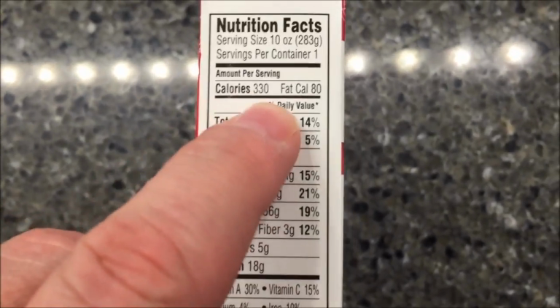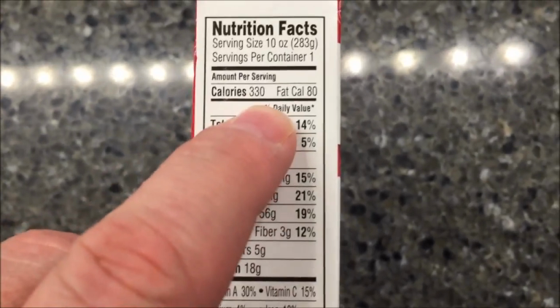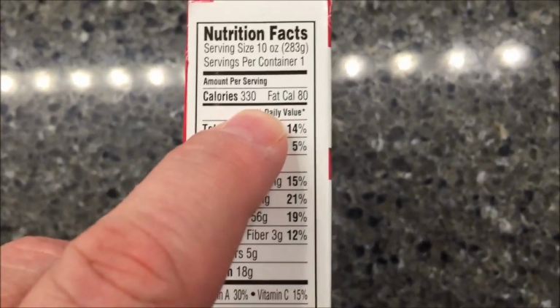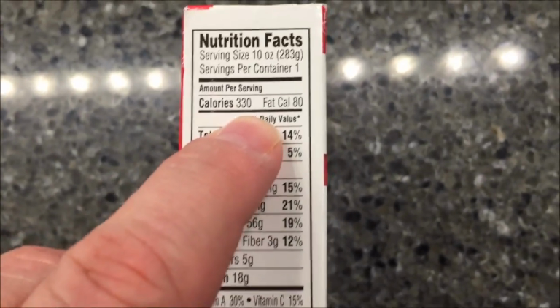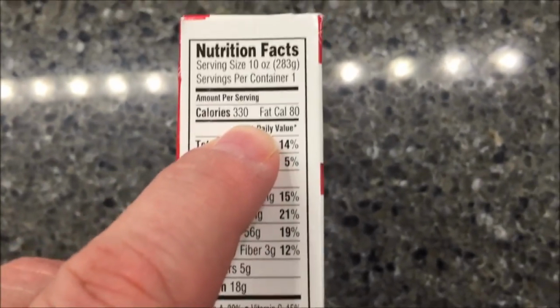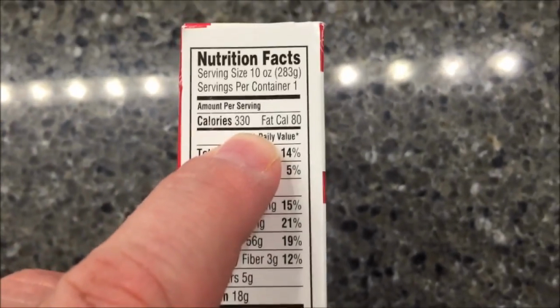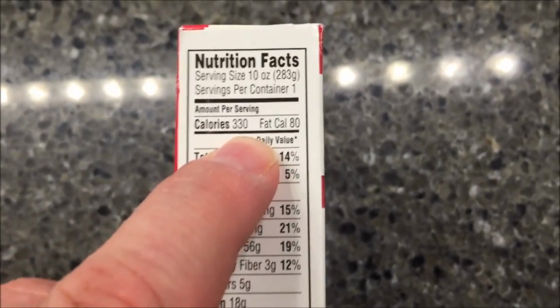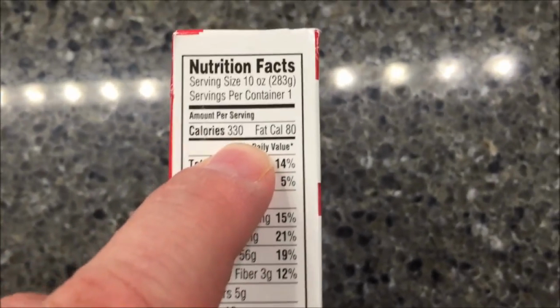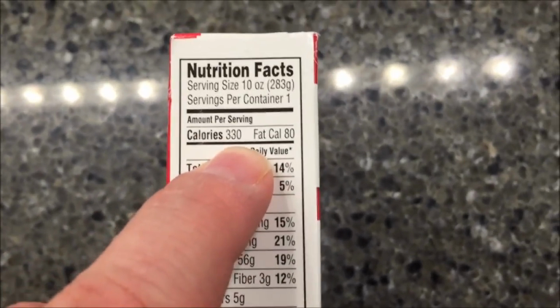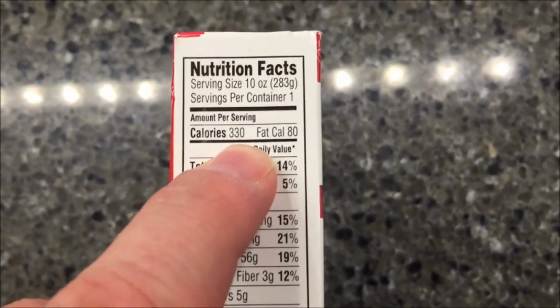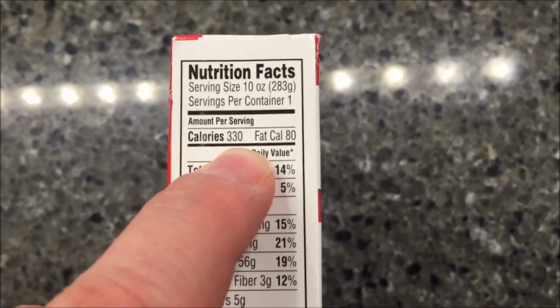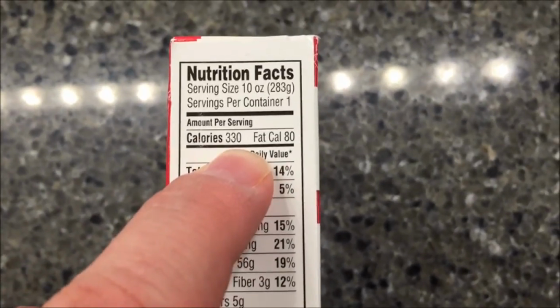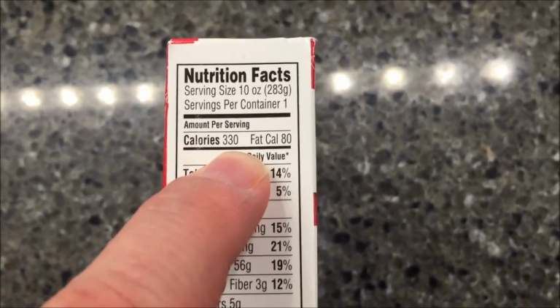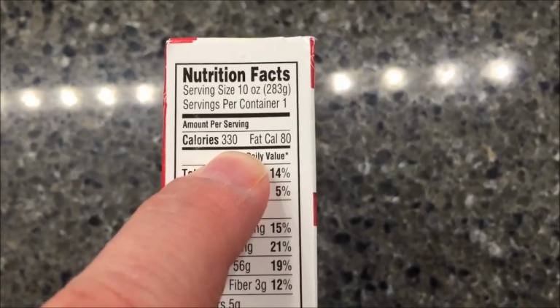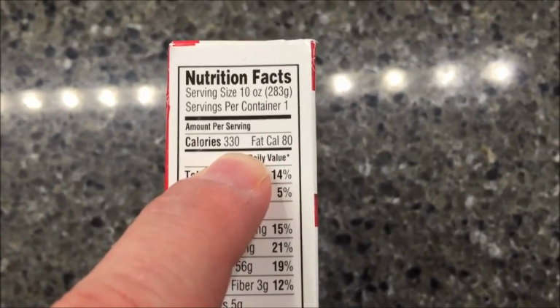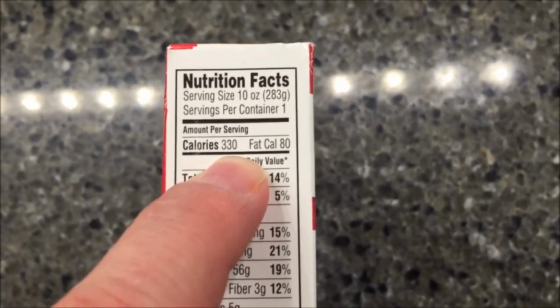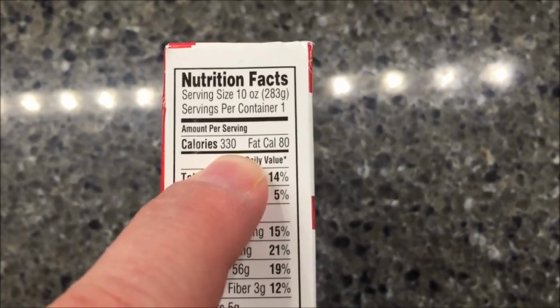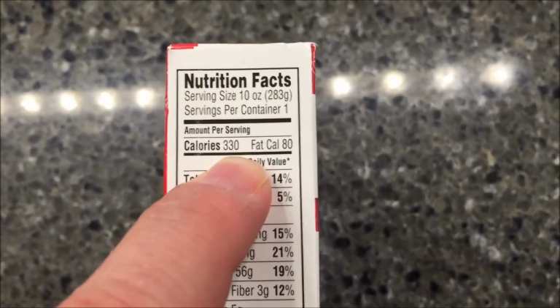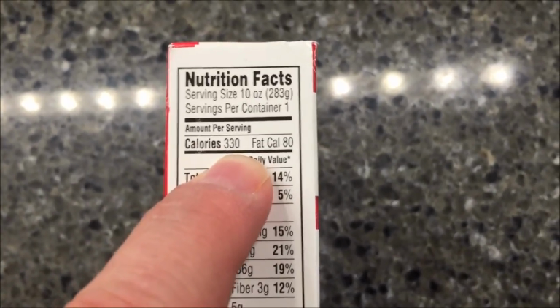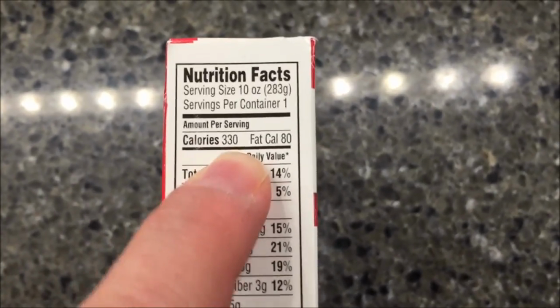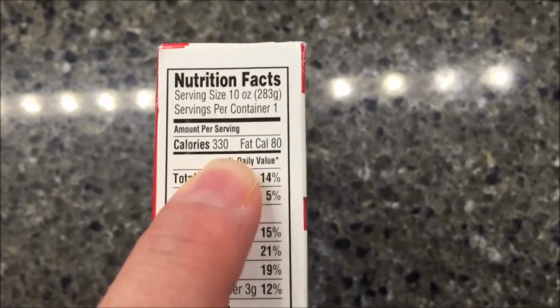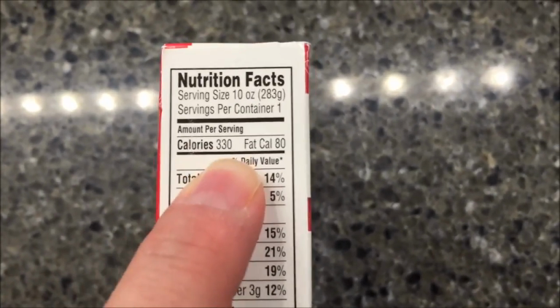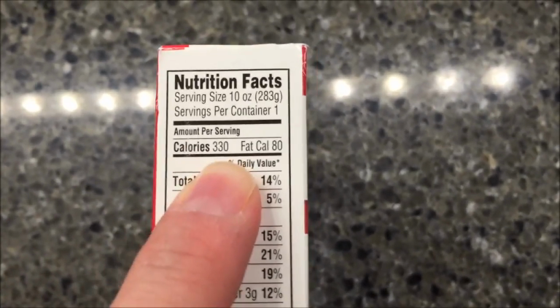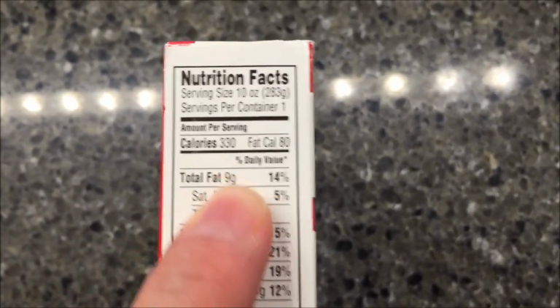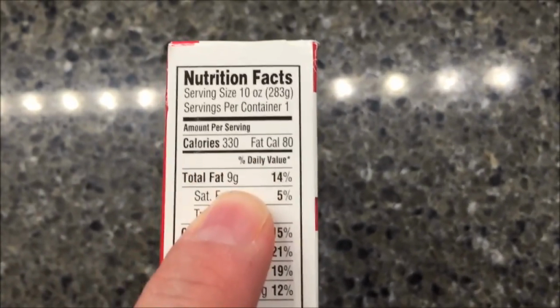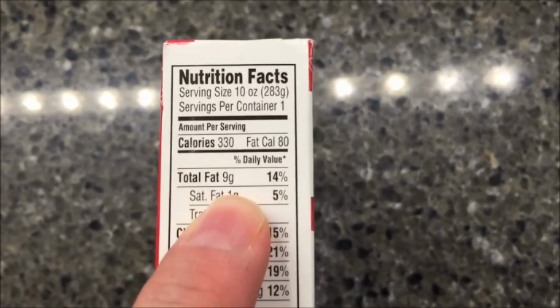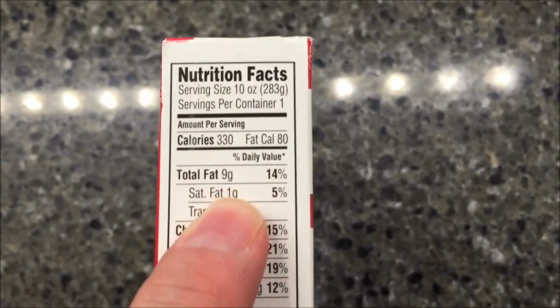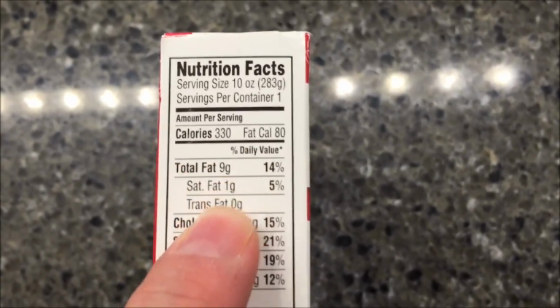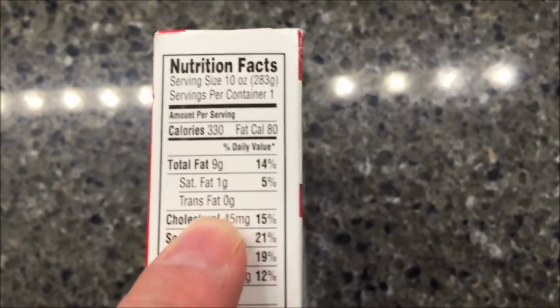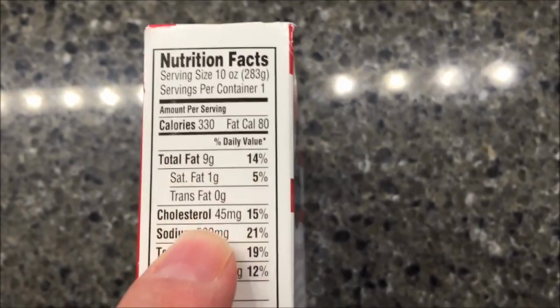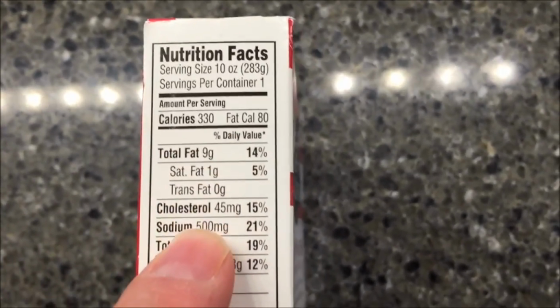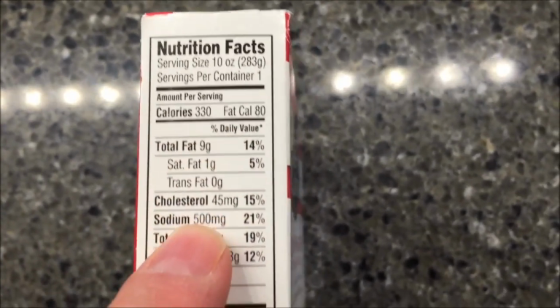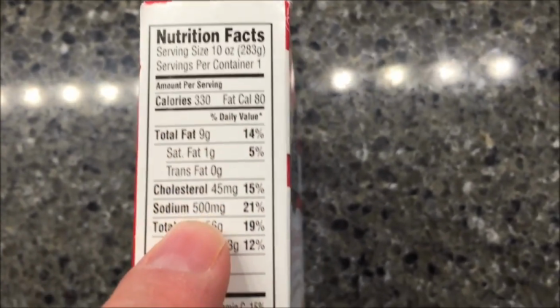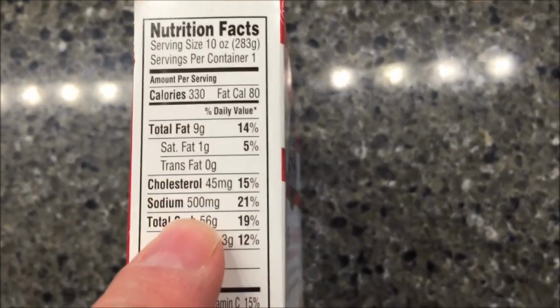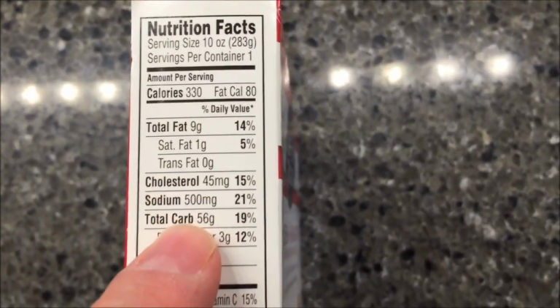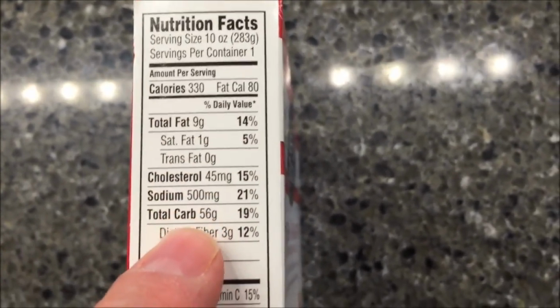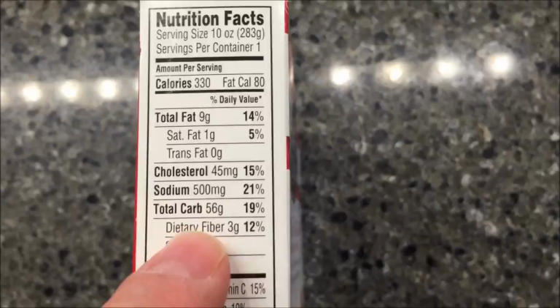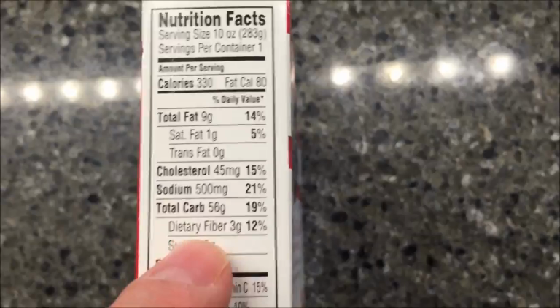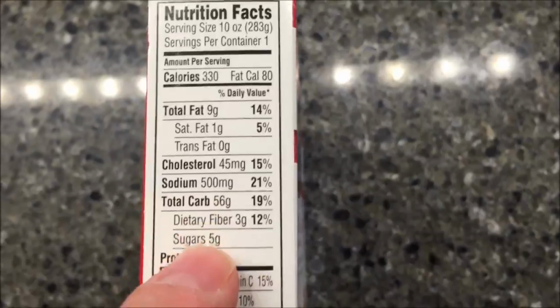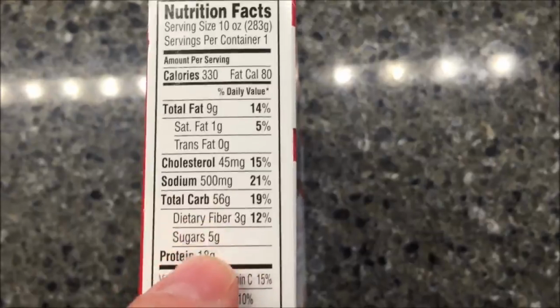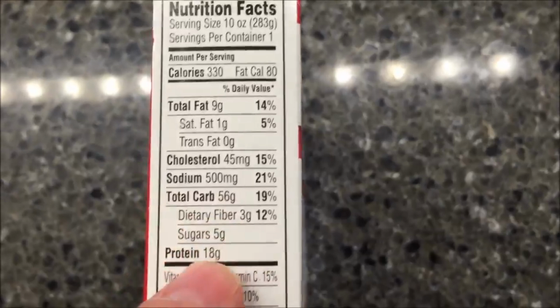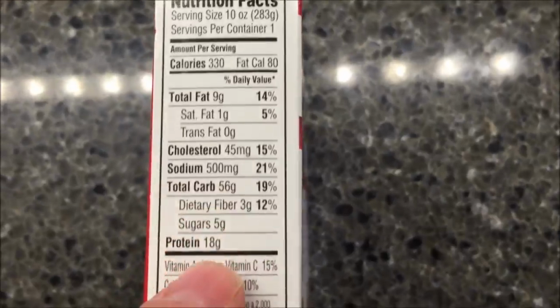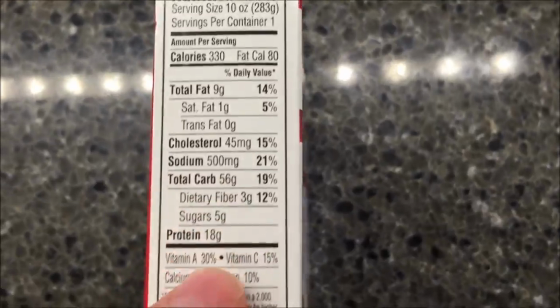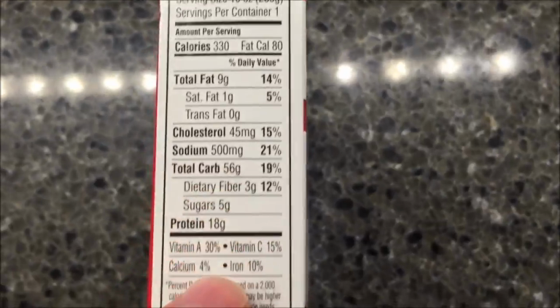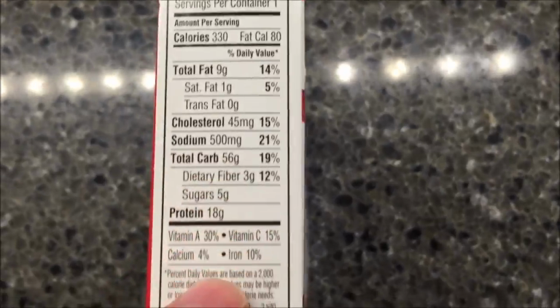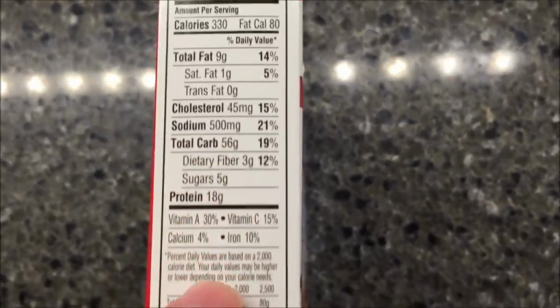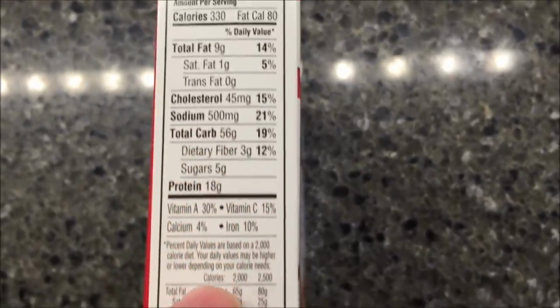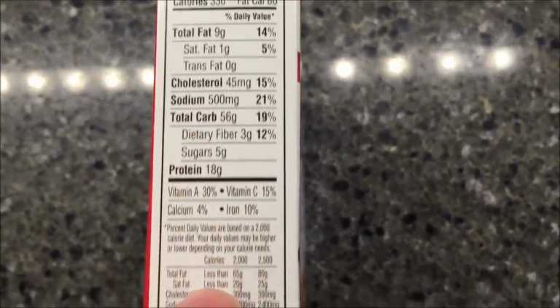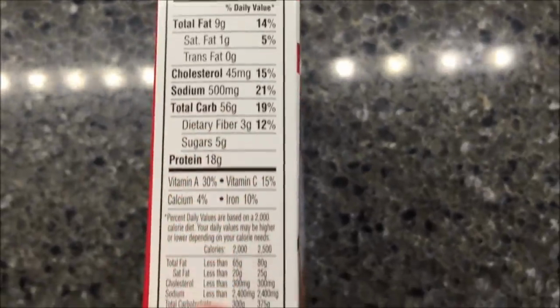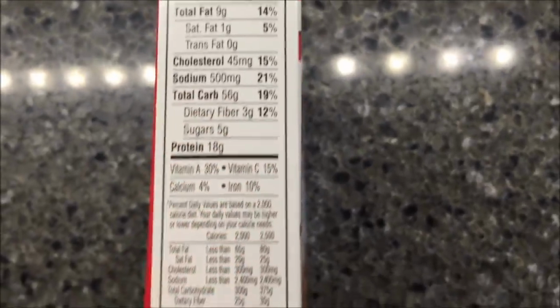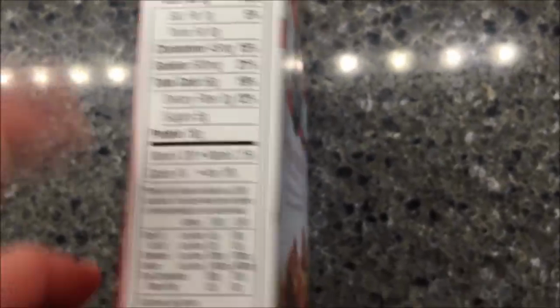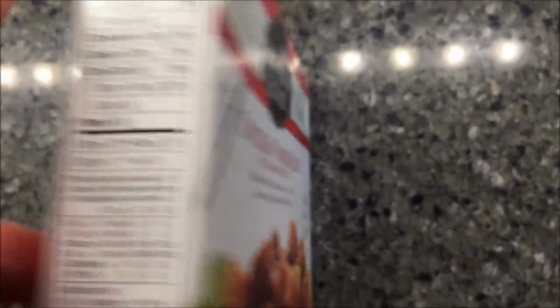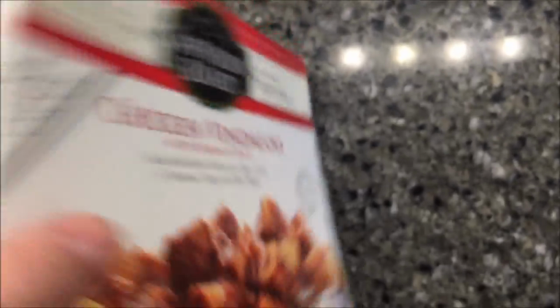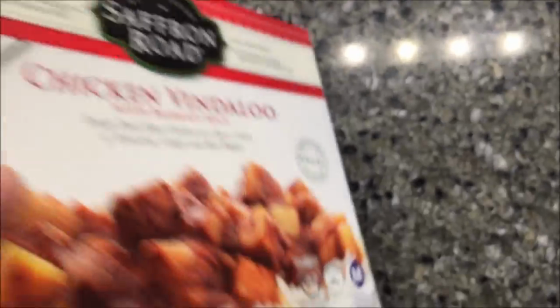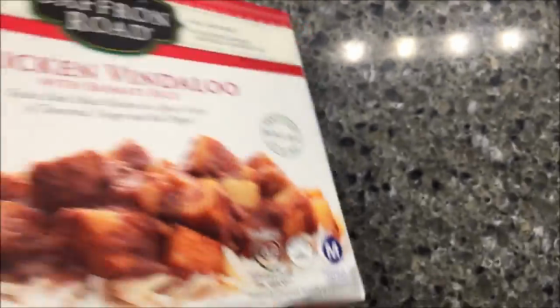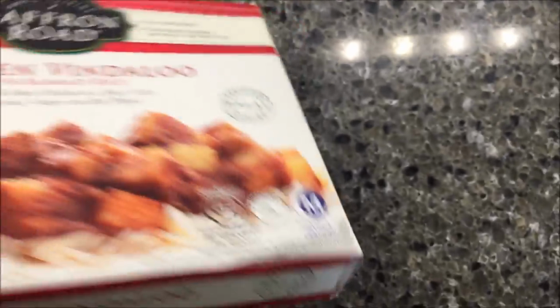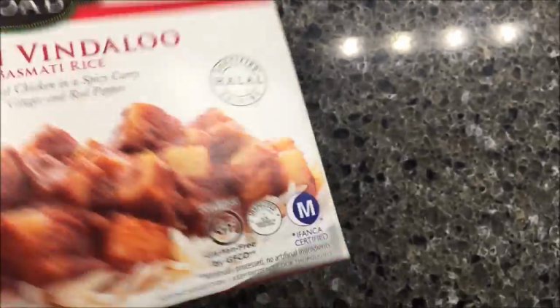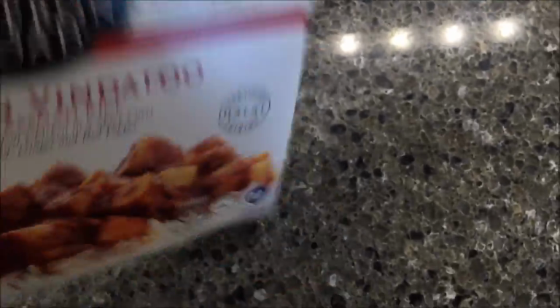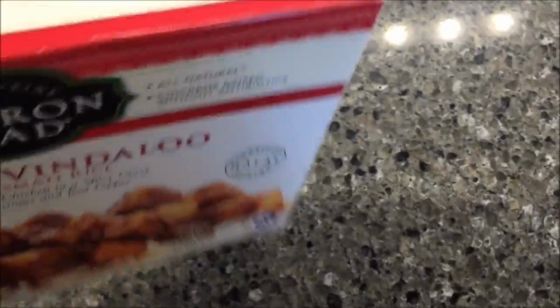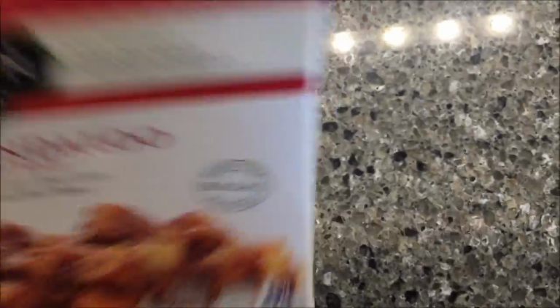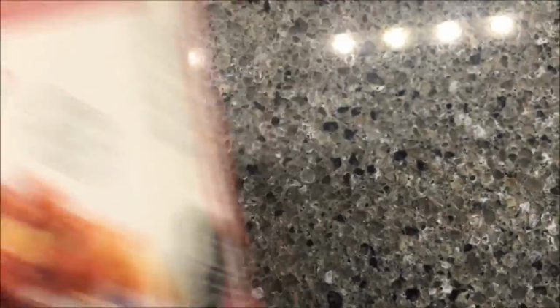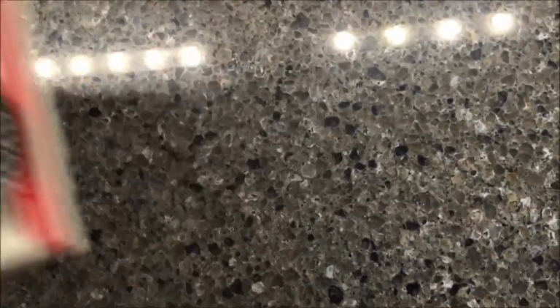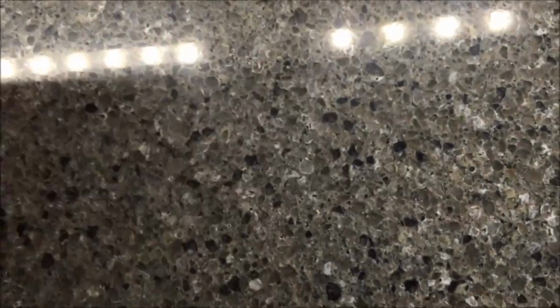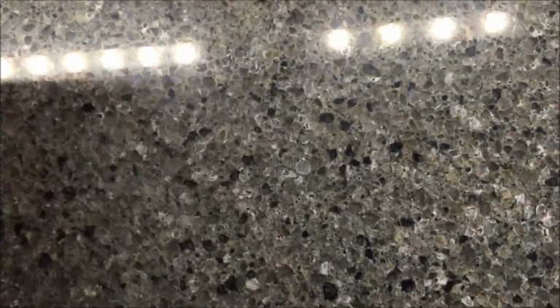It is 330 calories. Most of the other nutritional stuff's not too awfully bad.